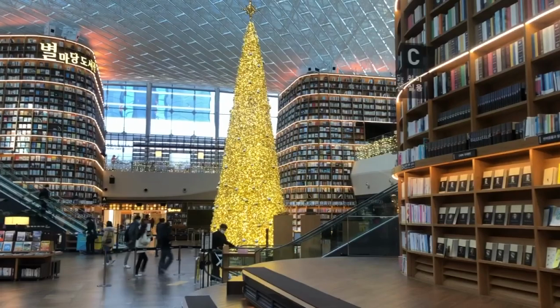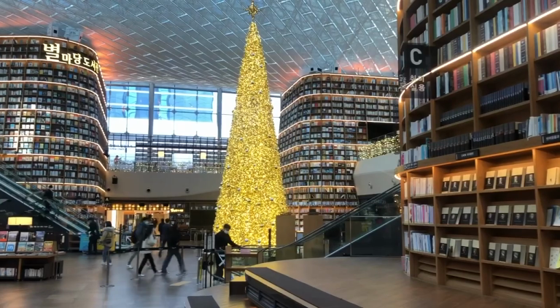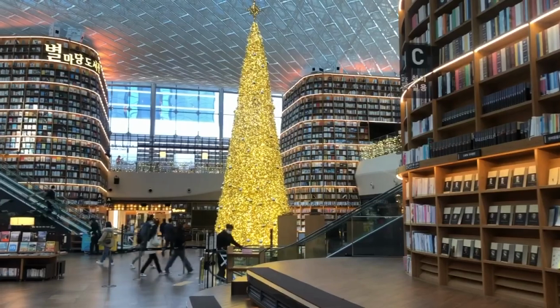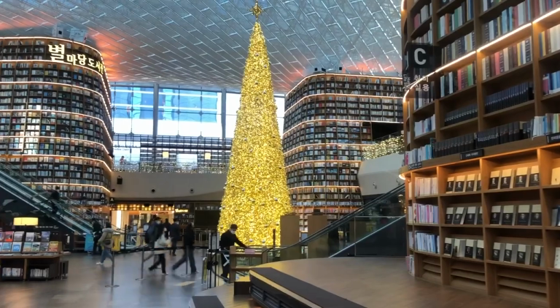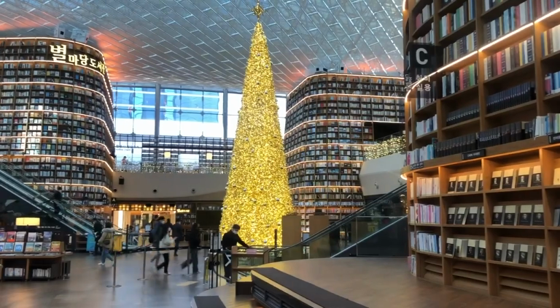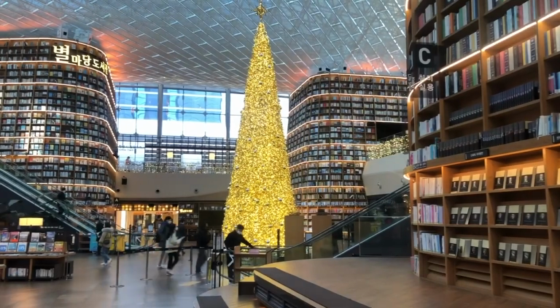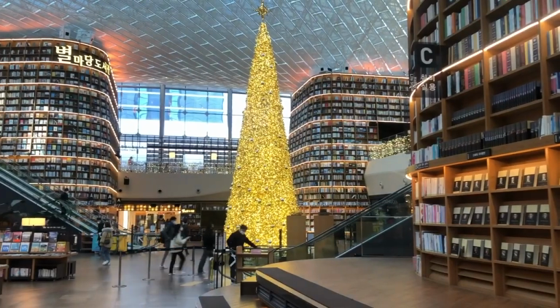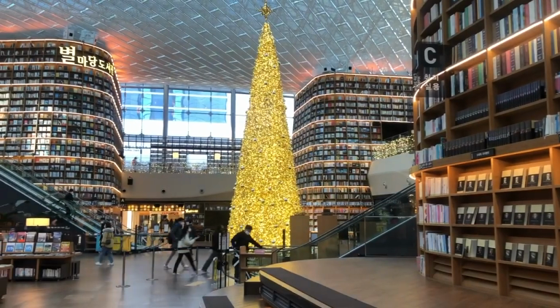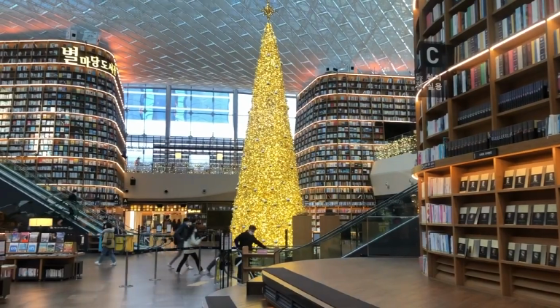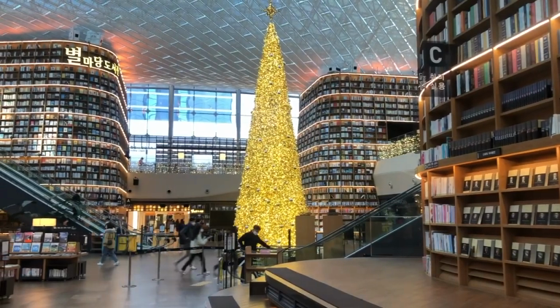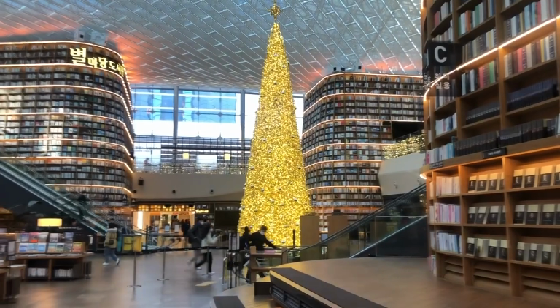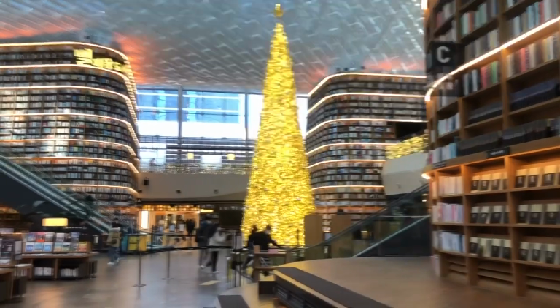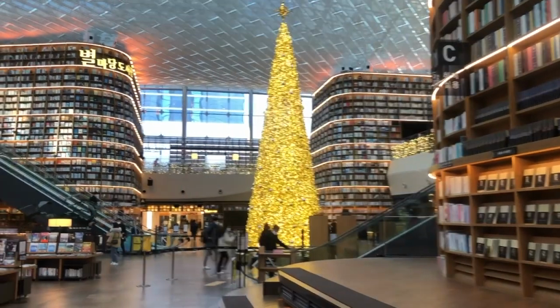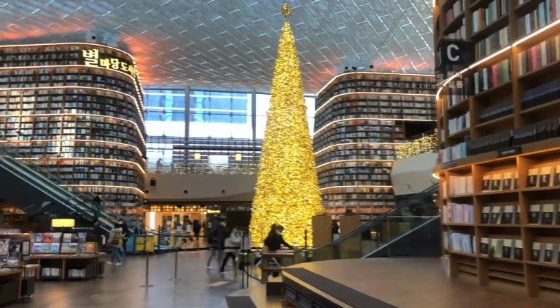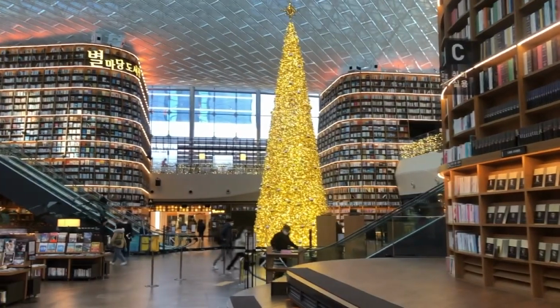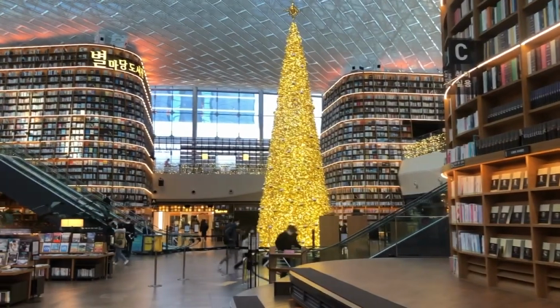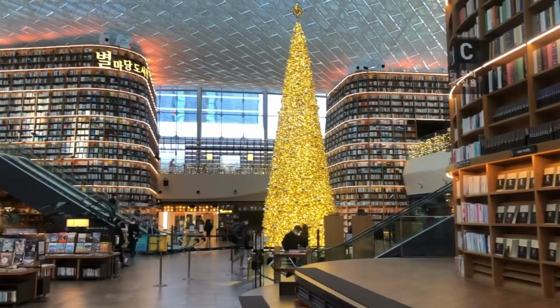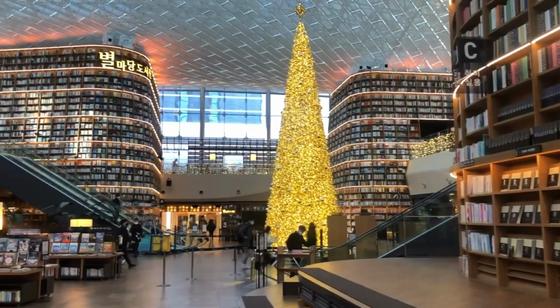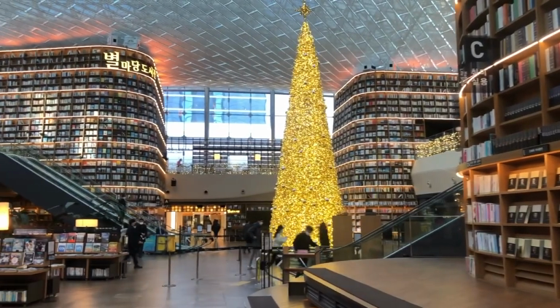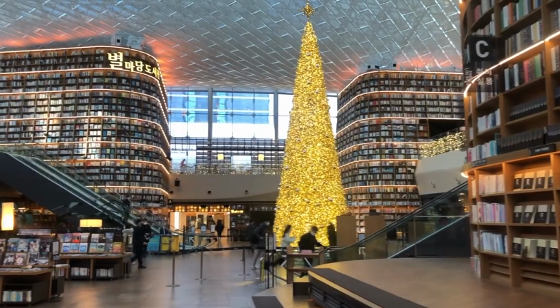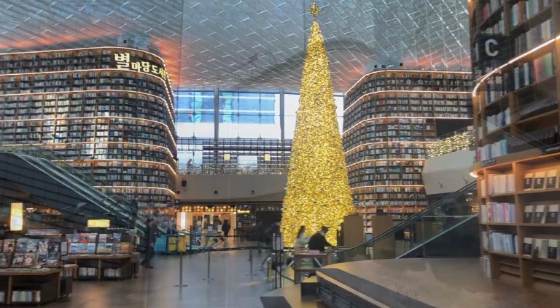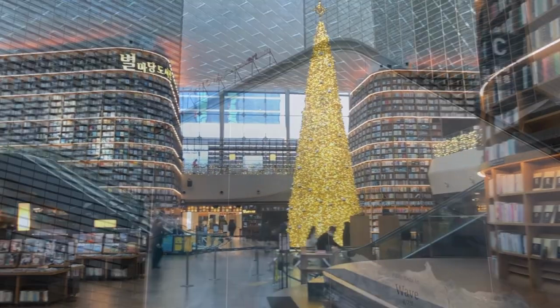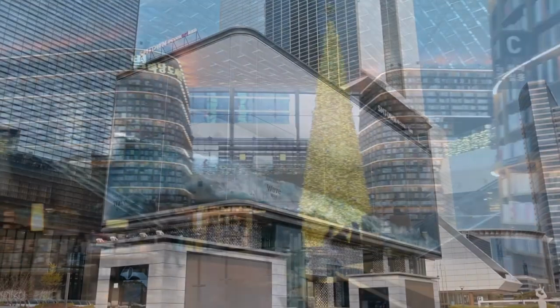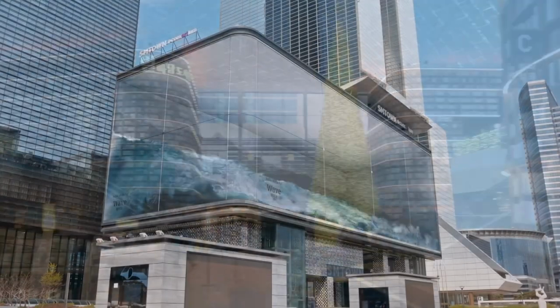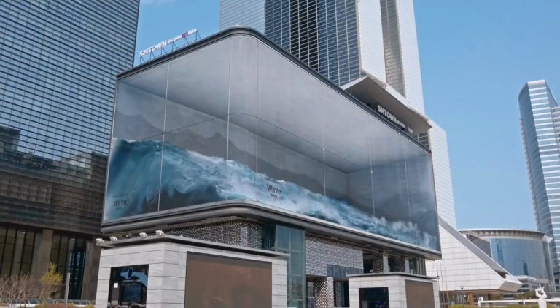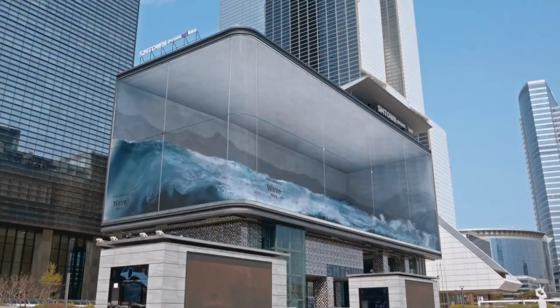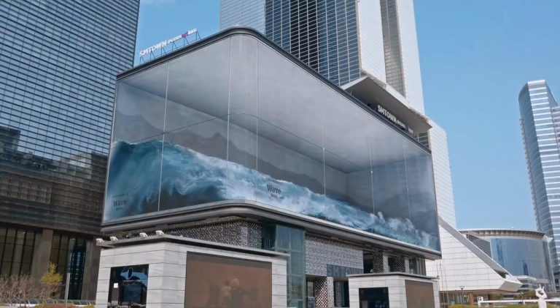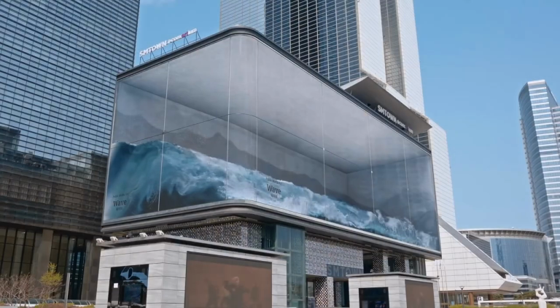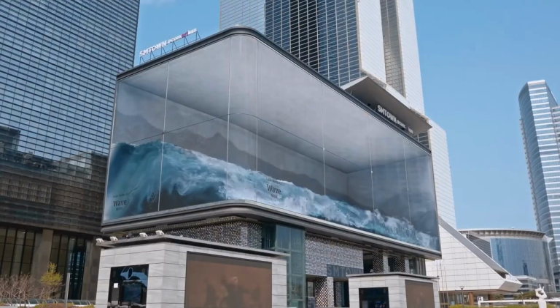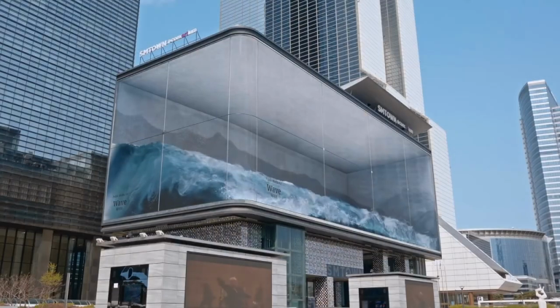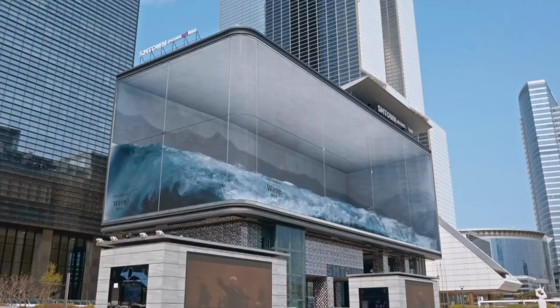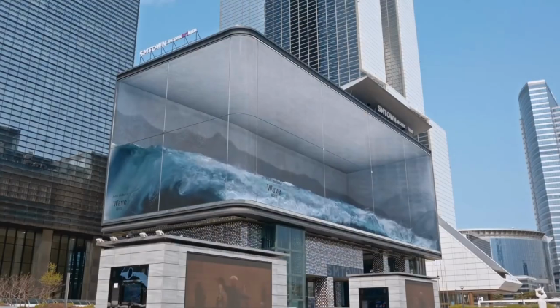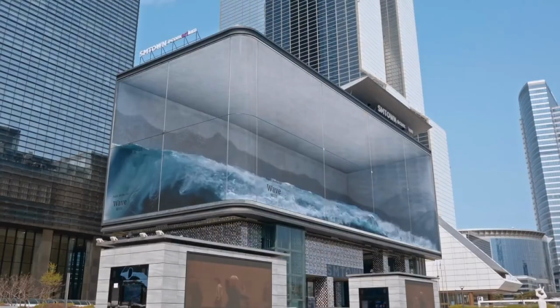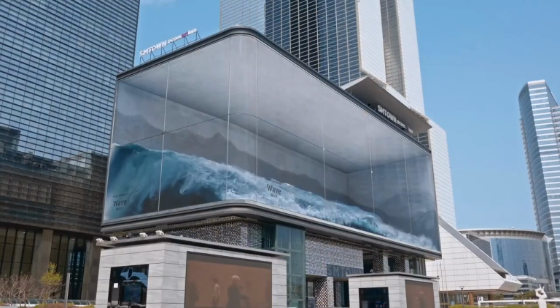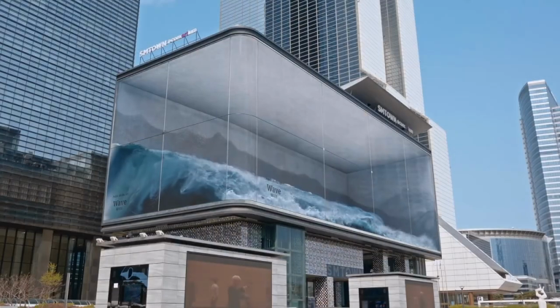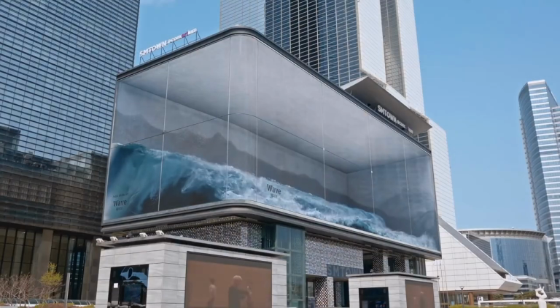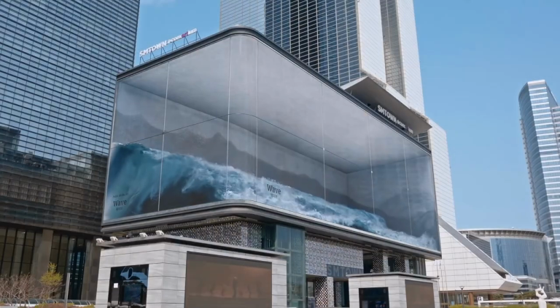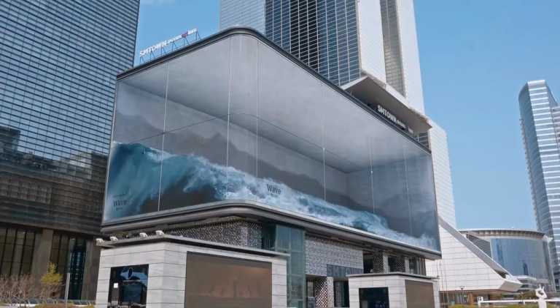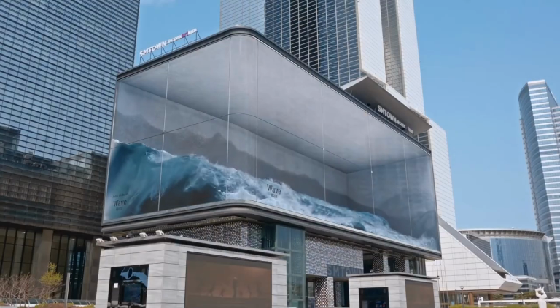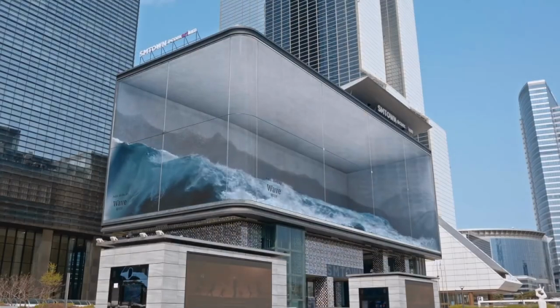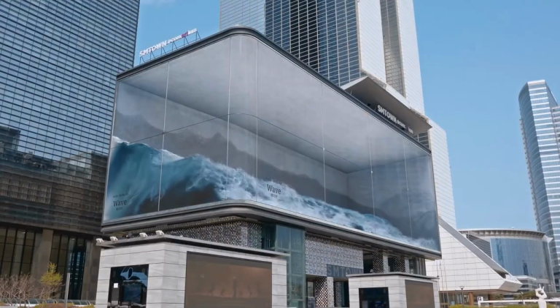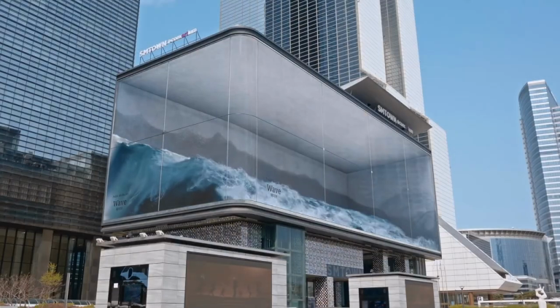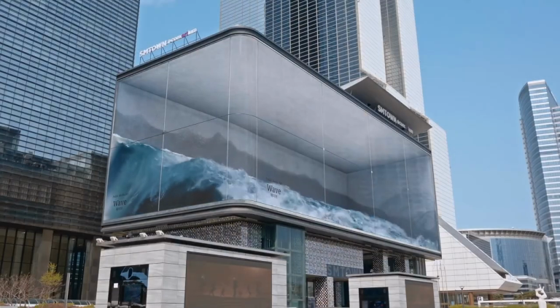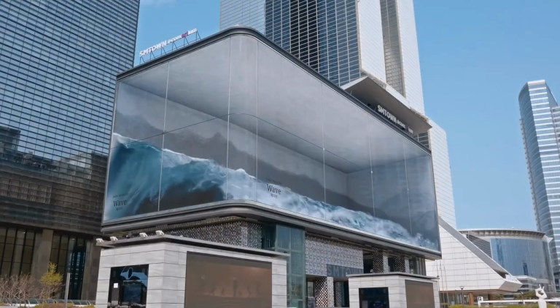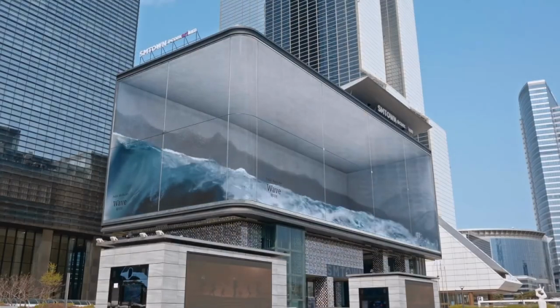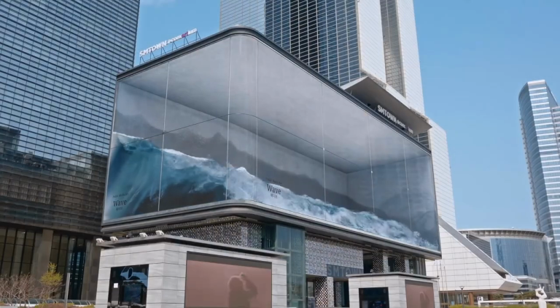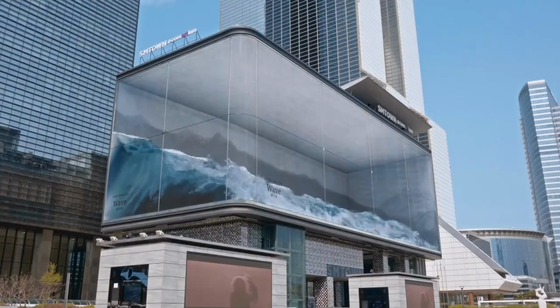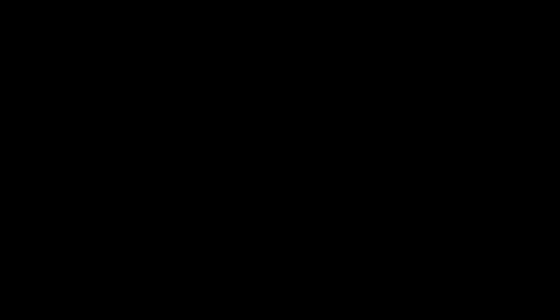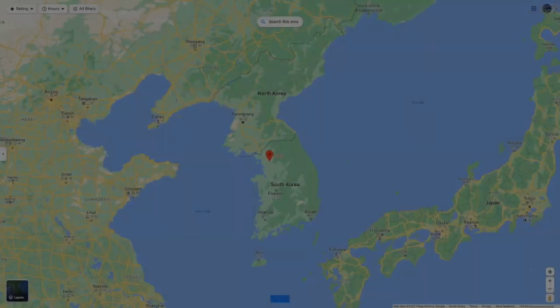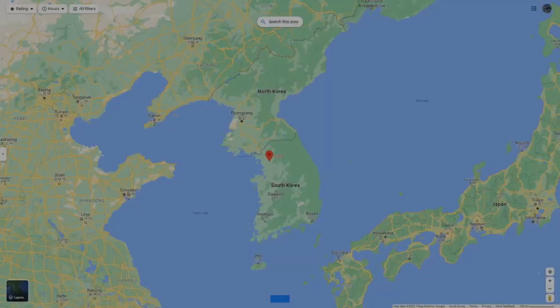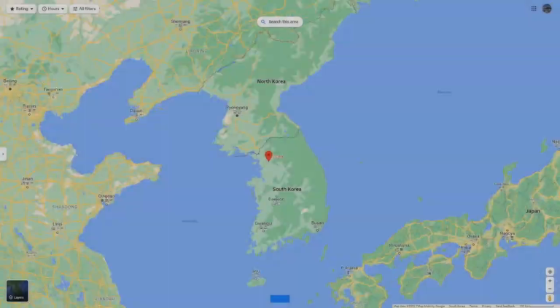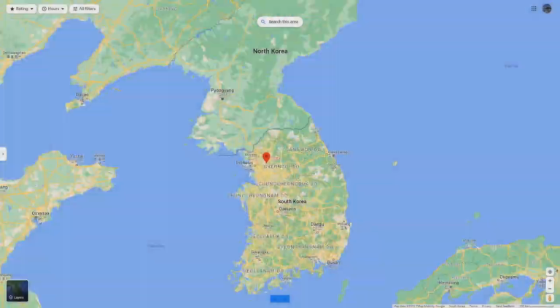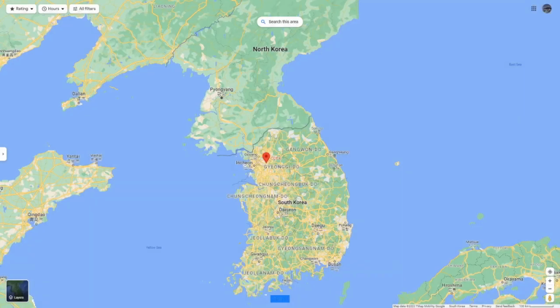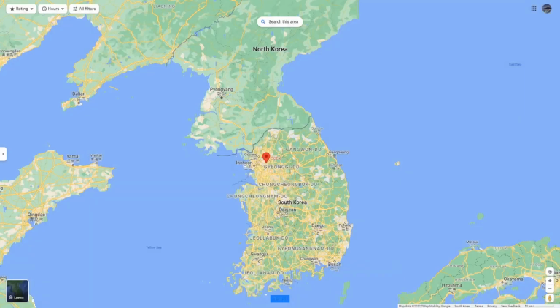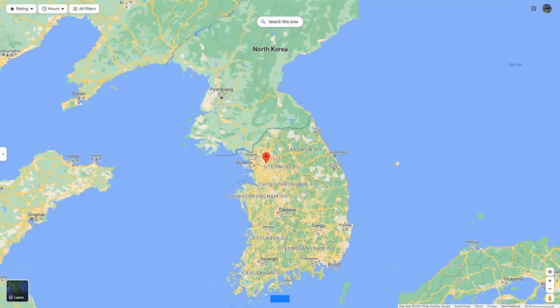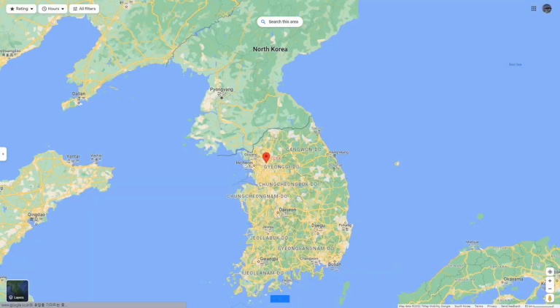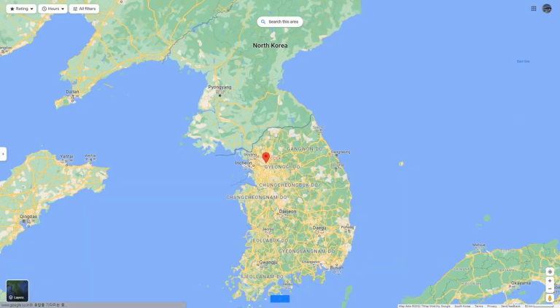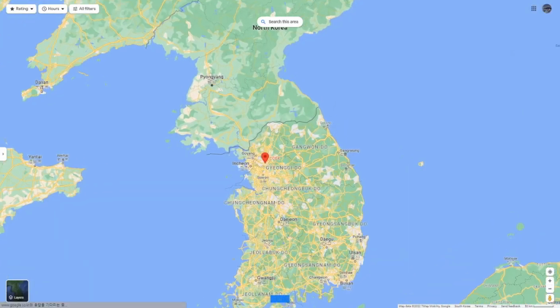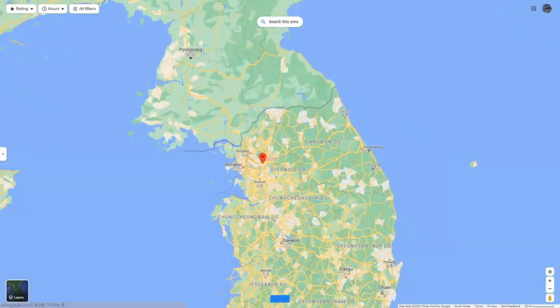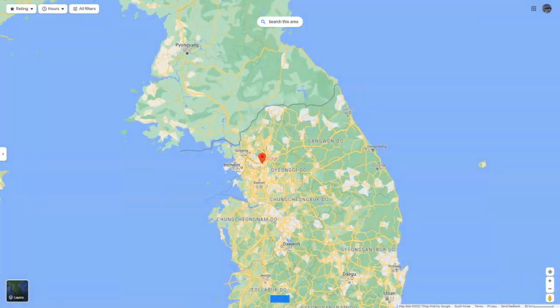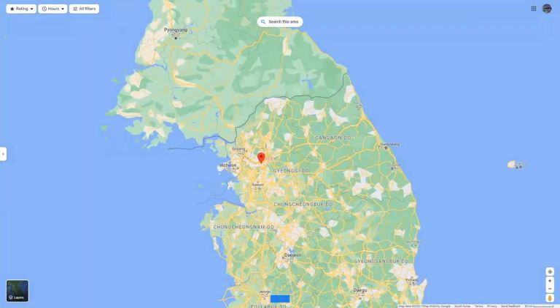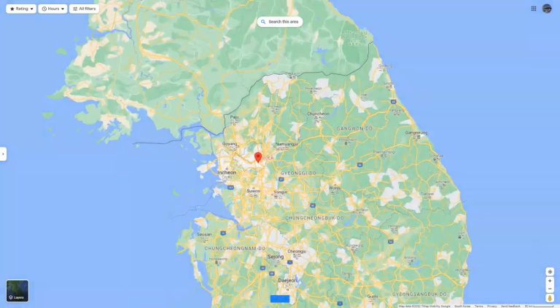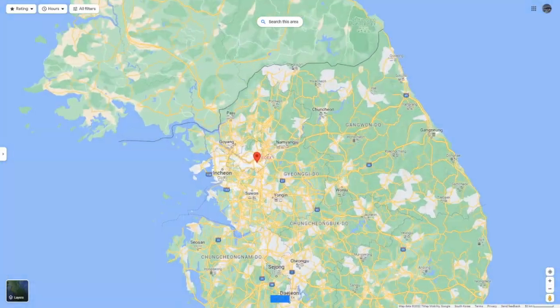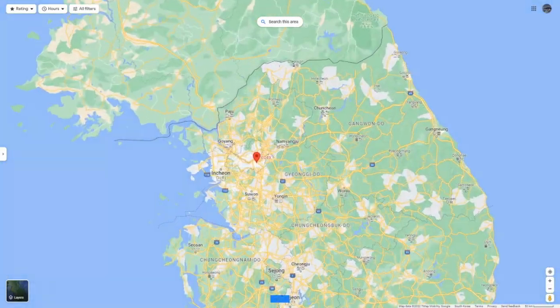Hello, I'm InfoKorea. Today, I will introduce you to two famous places at COEX and Samsung Station.